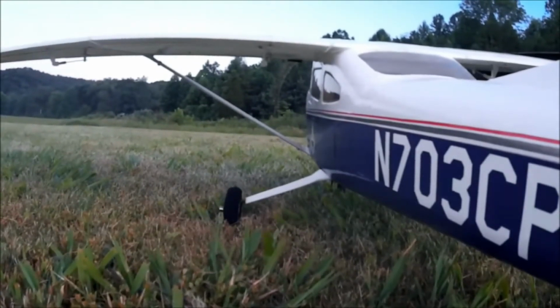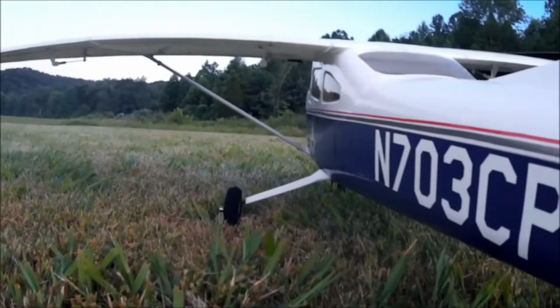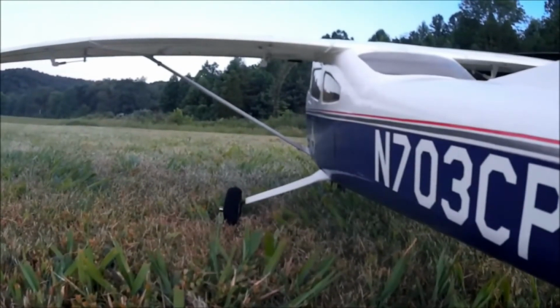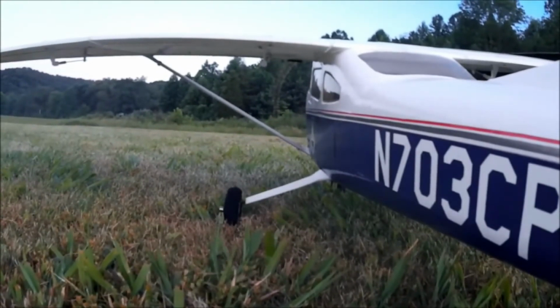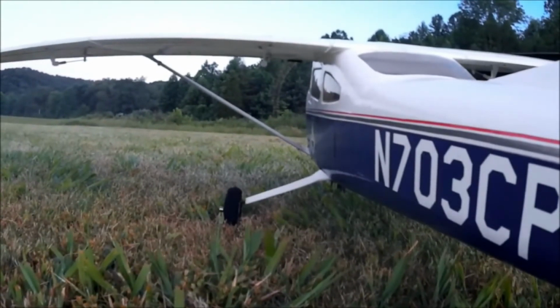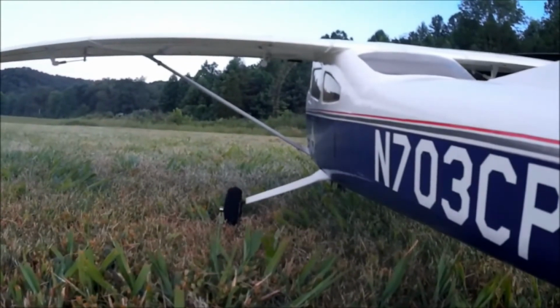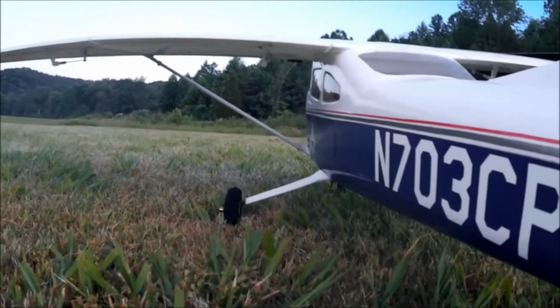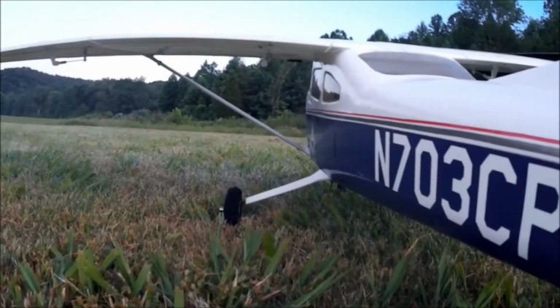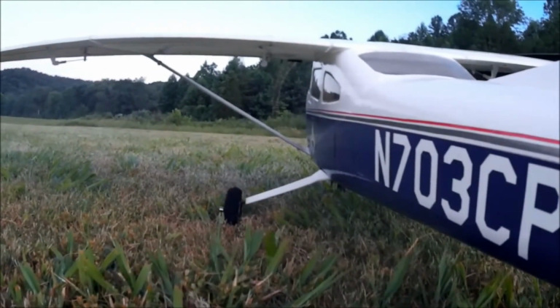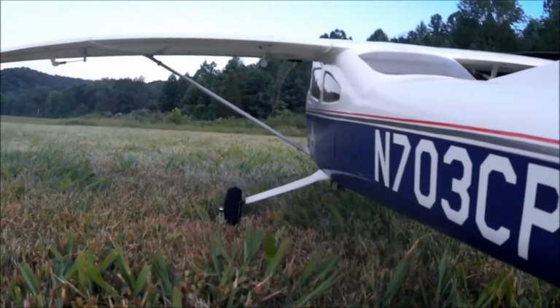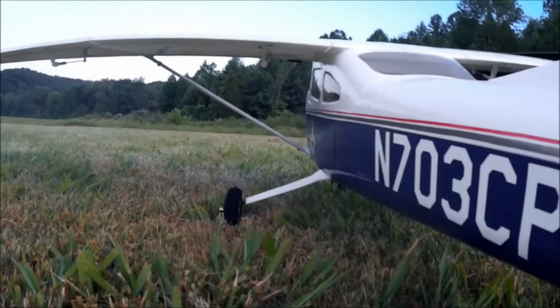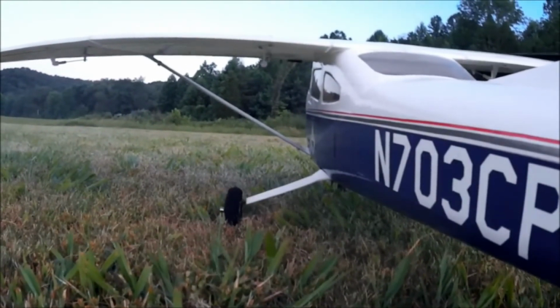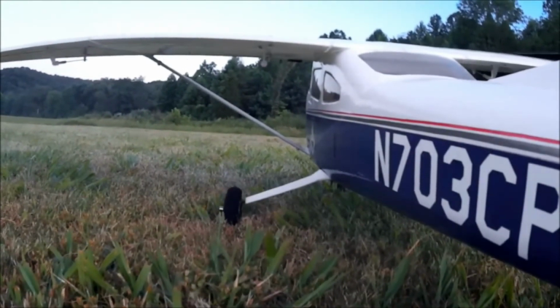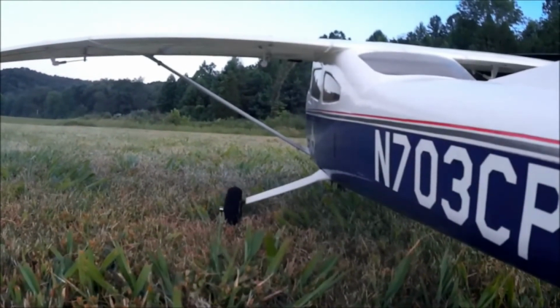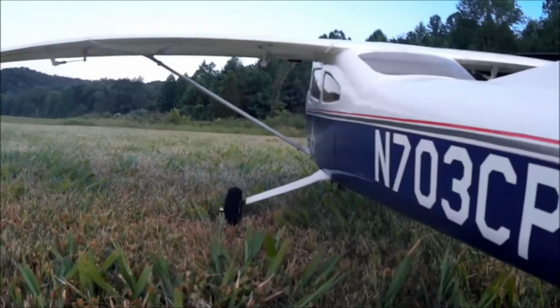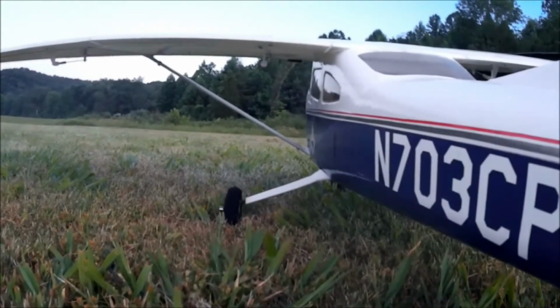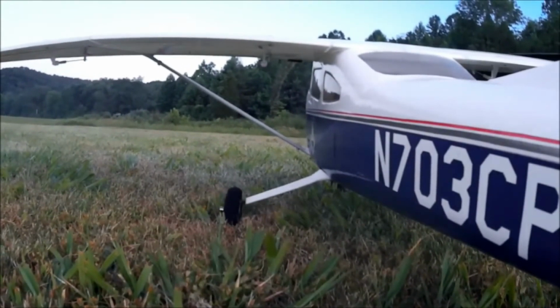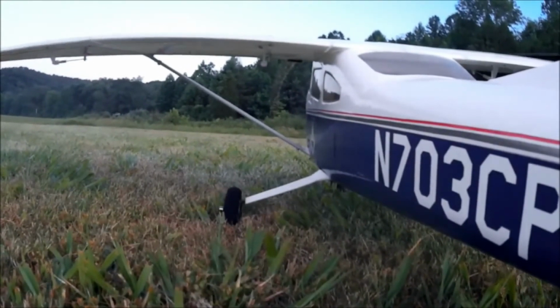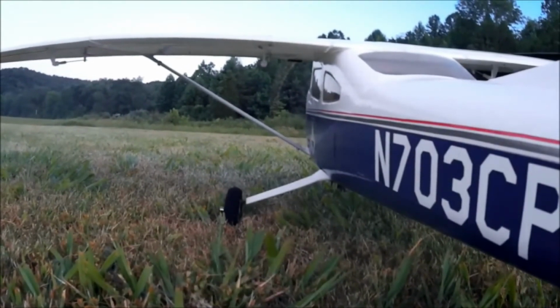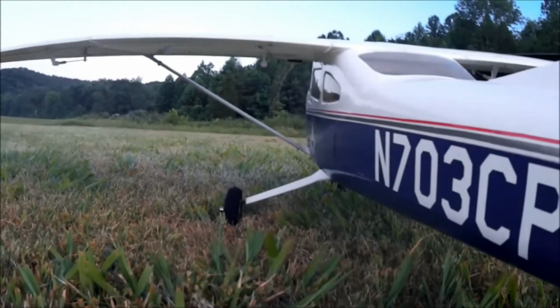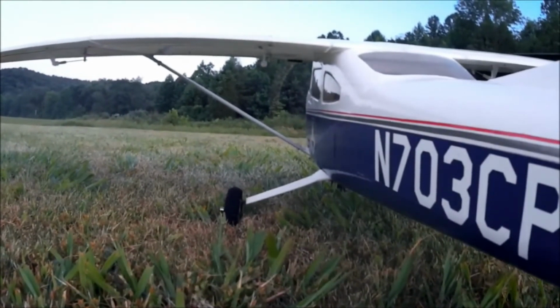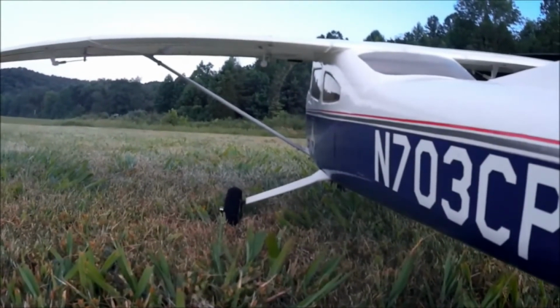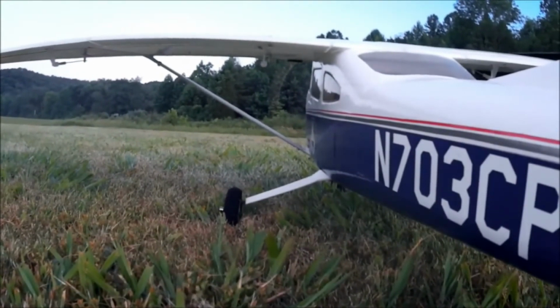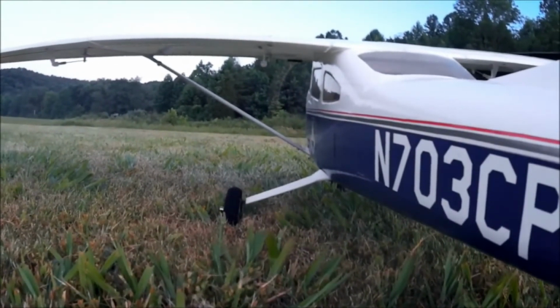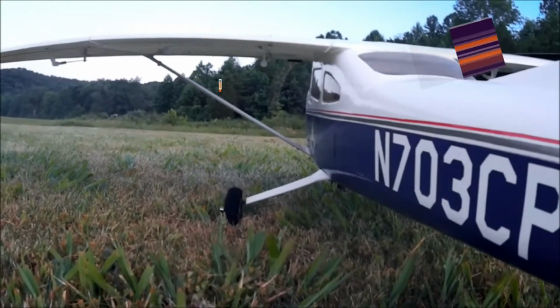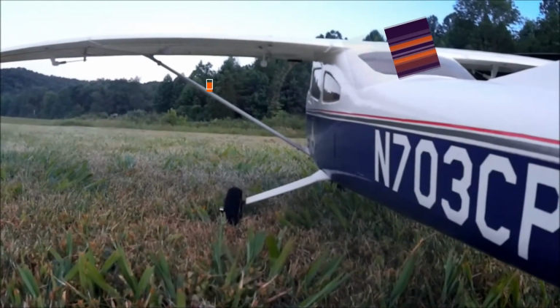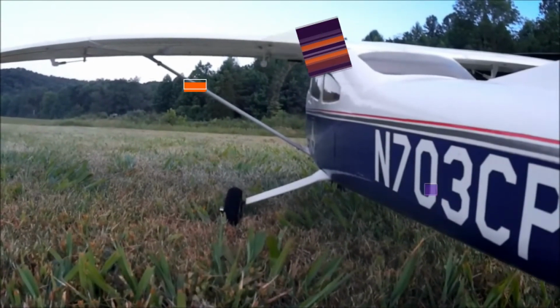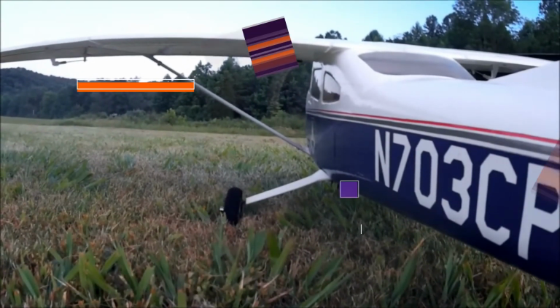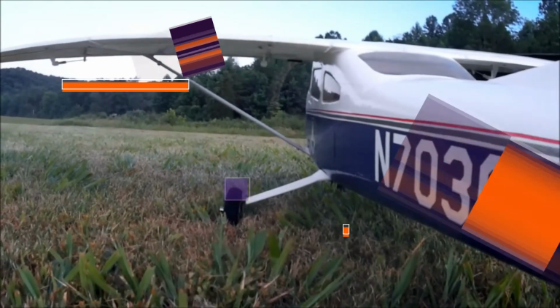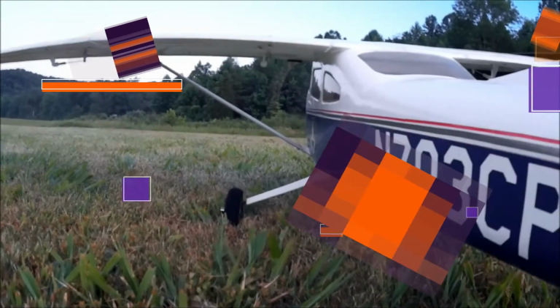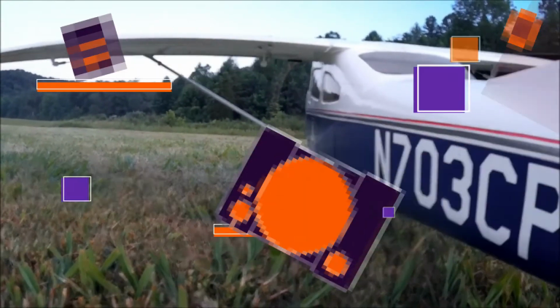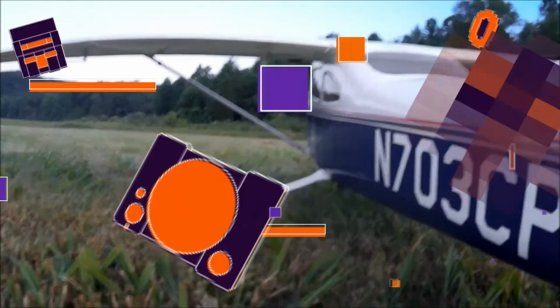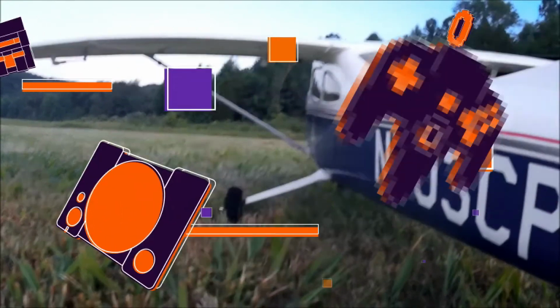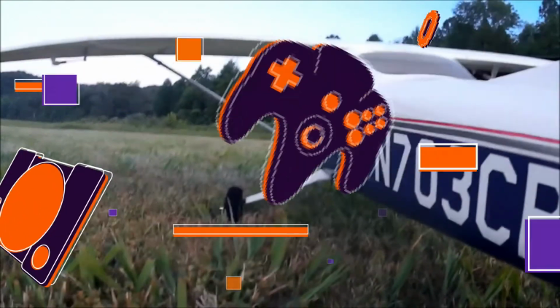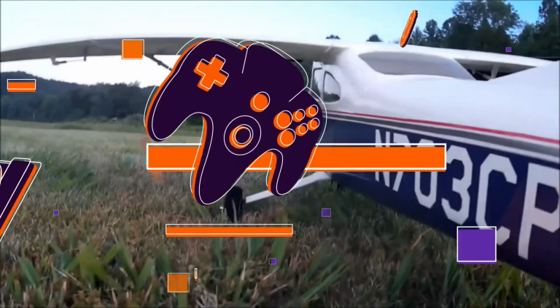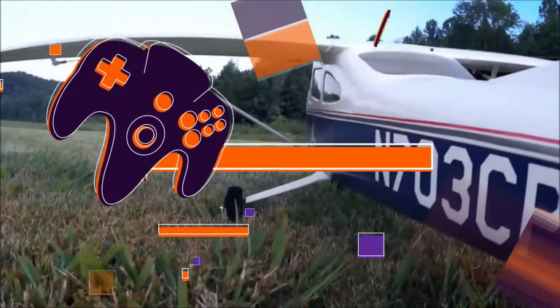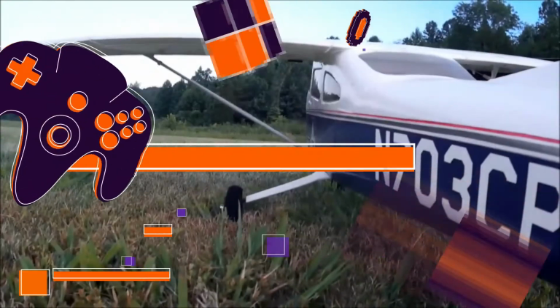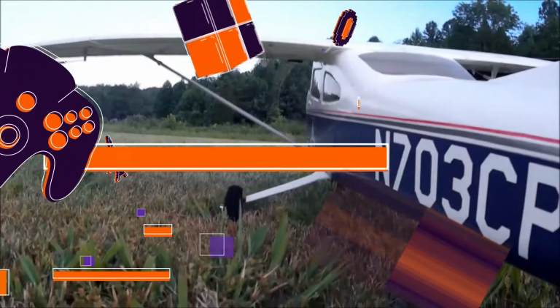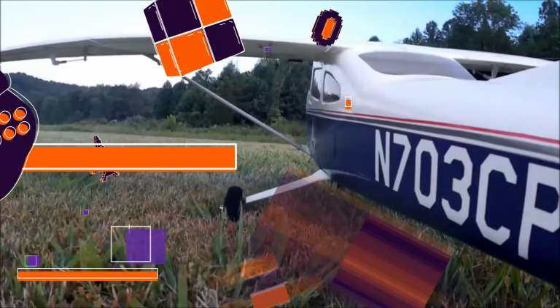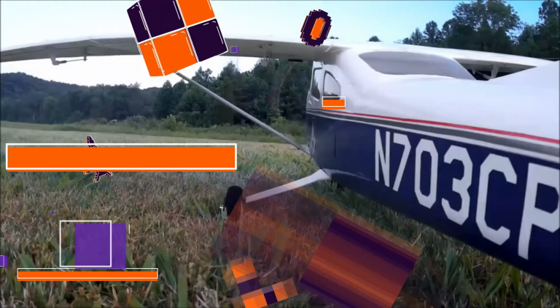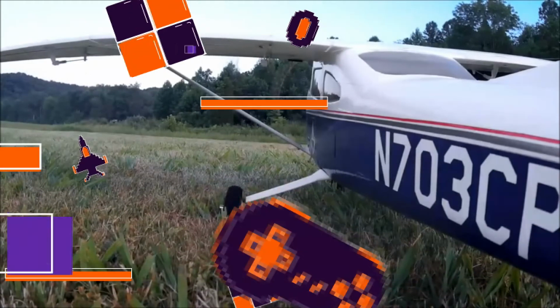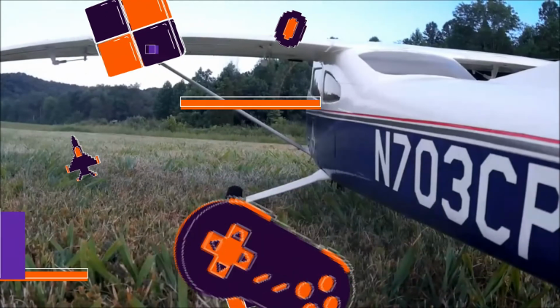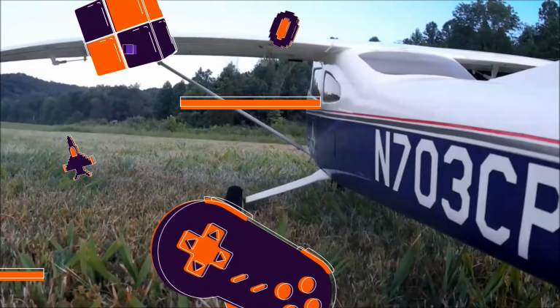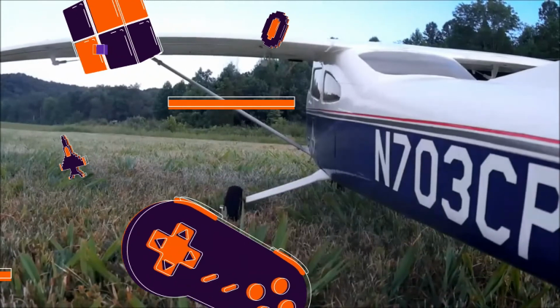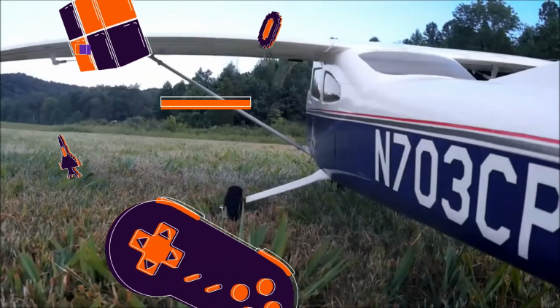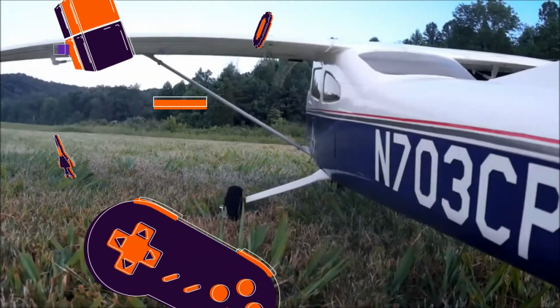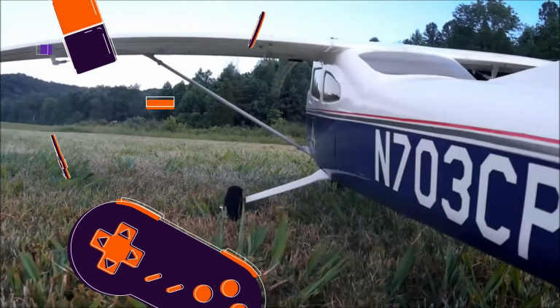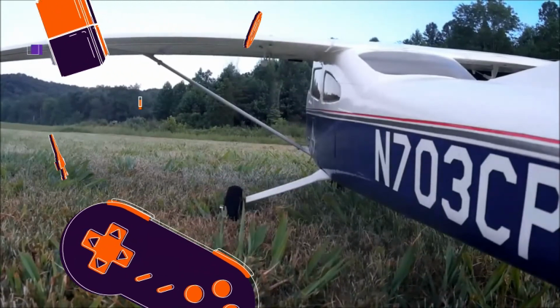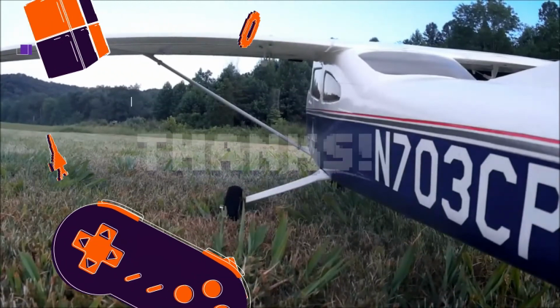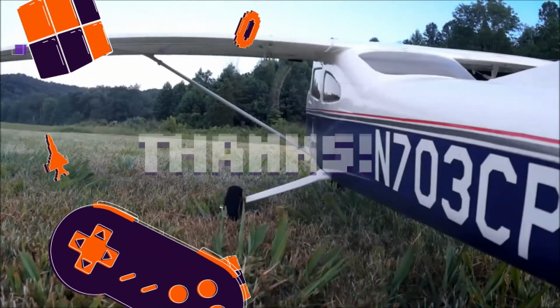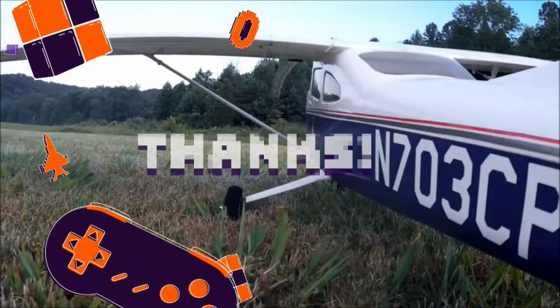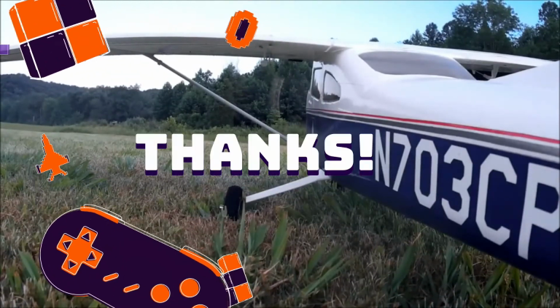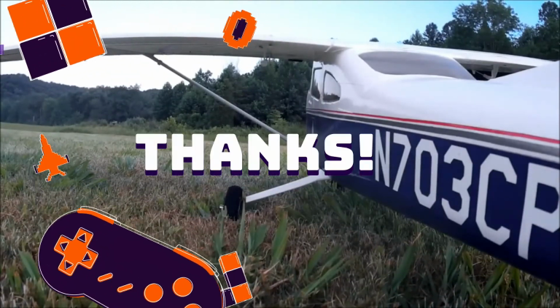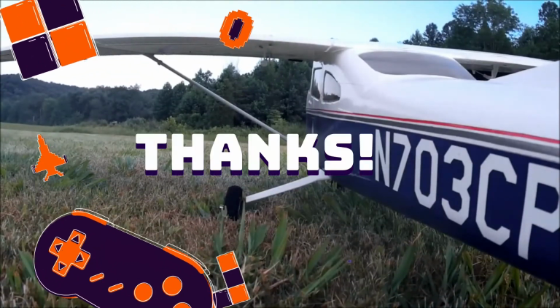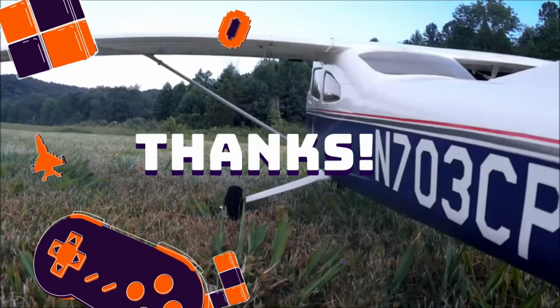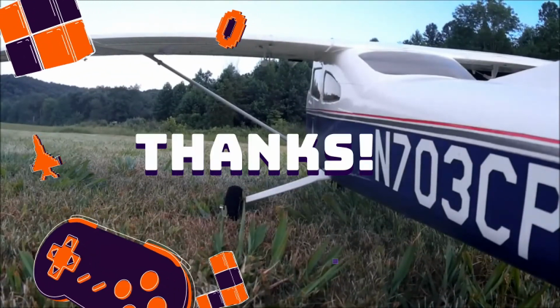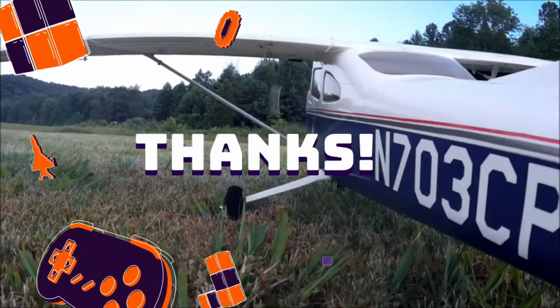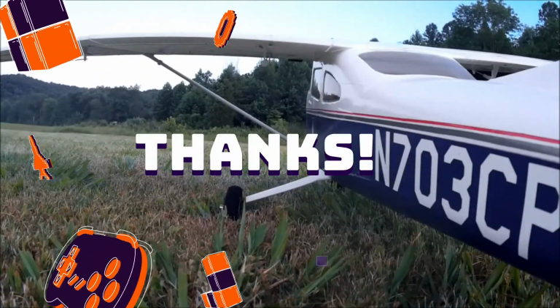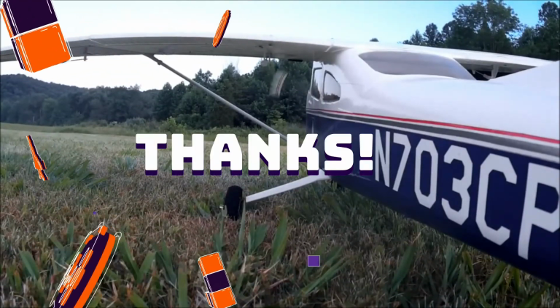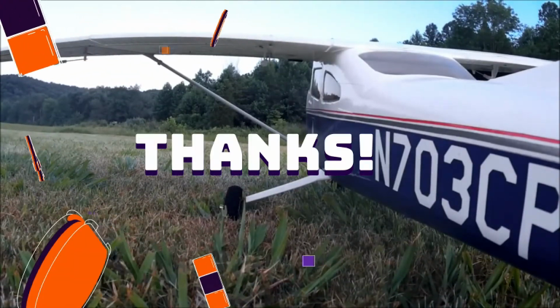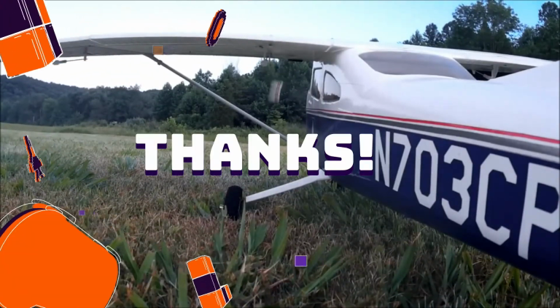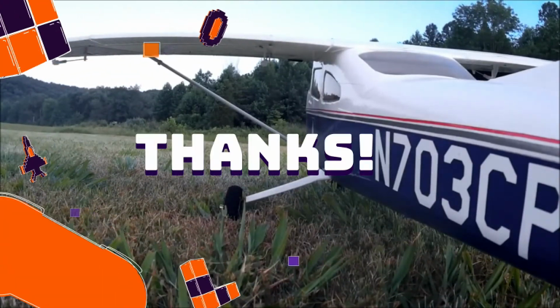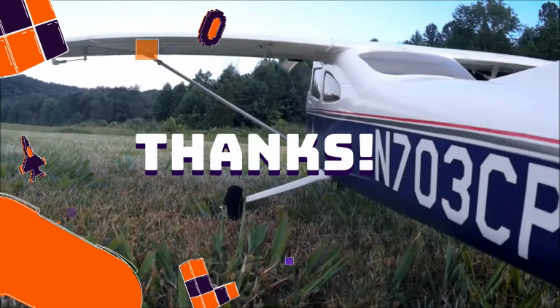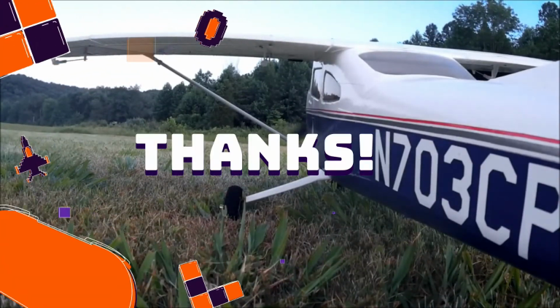You have reached the end of the journey. Take care, see you pretty soon. Safe flight.